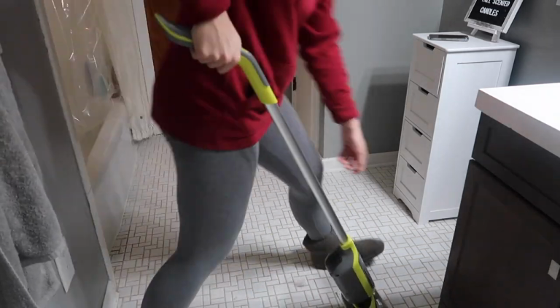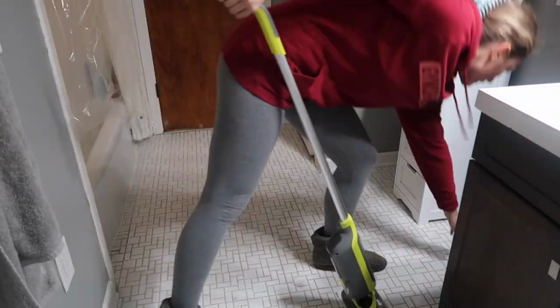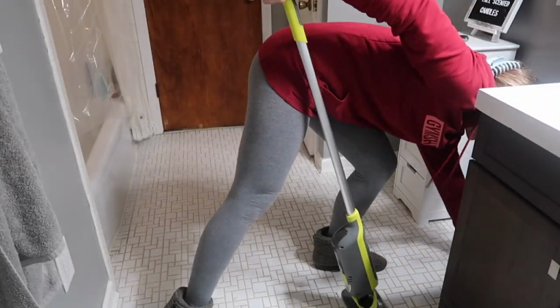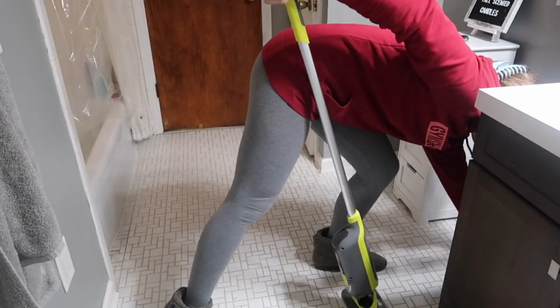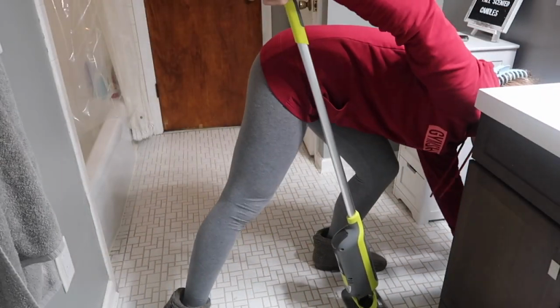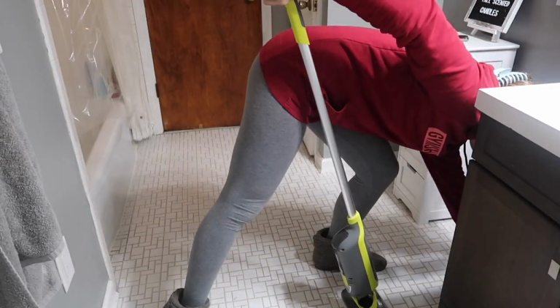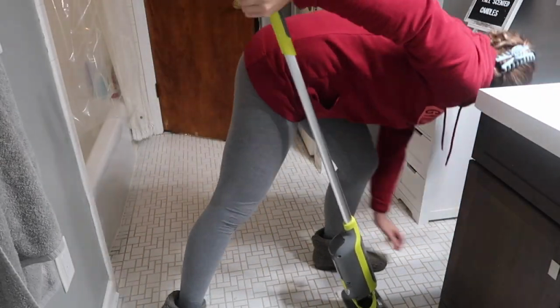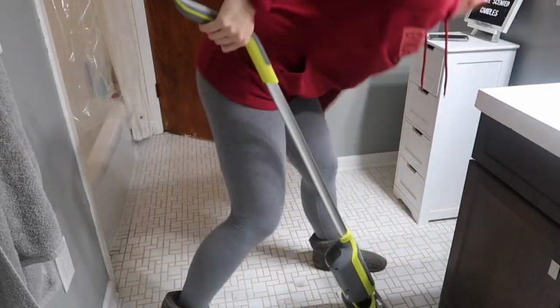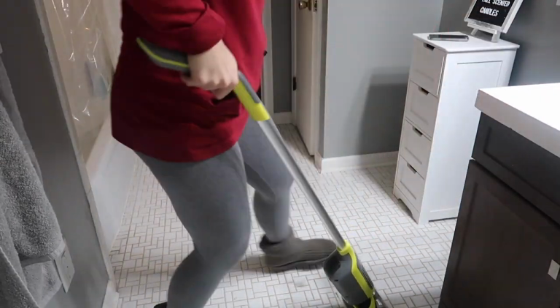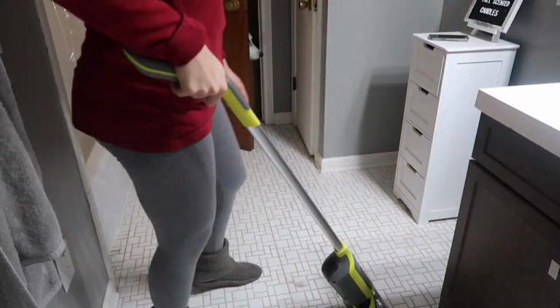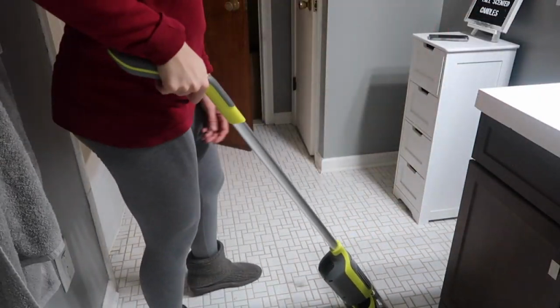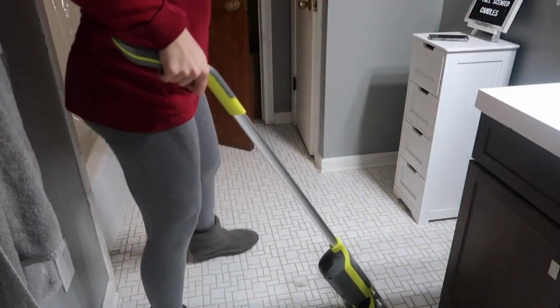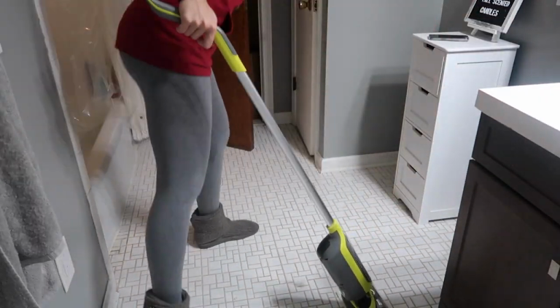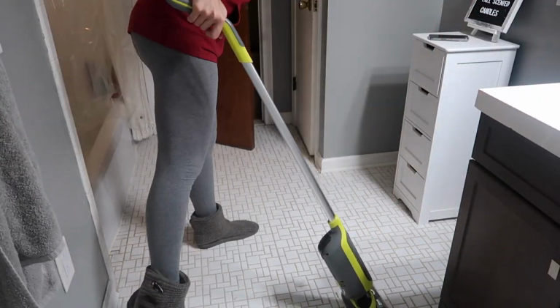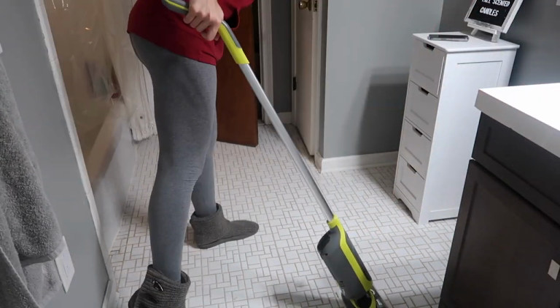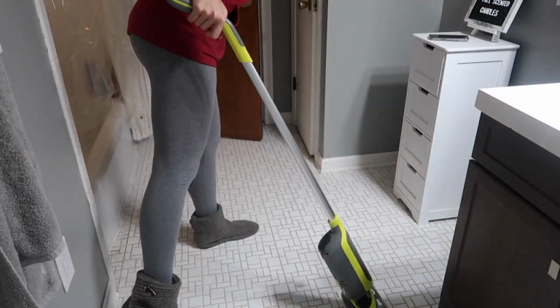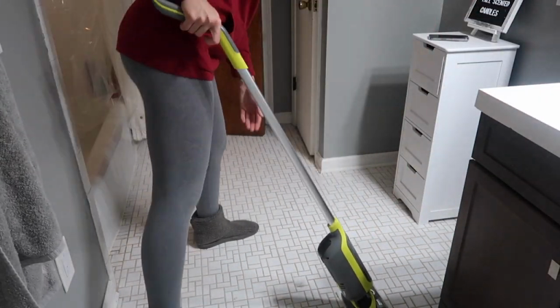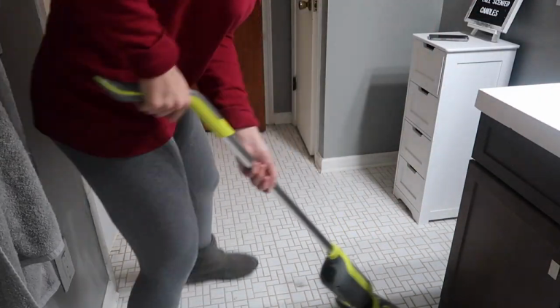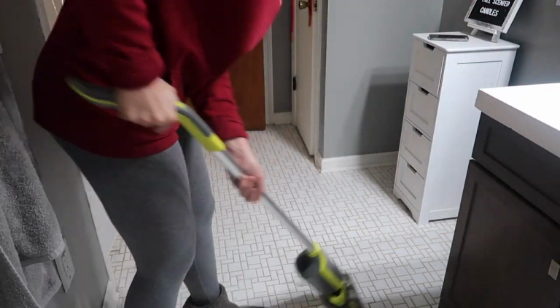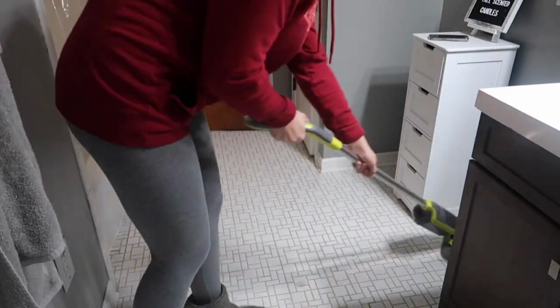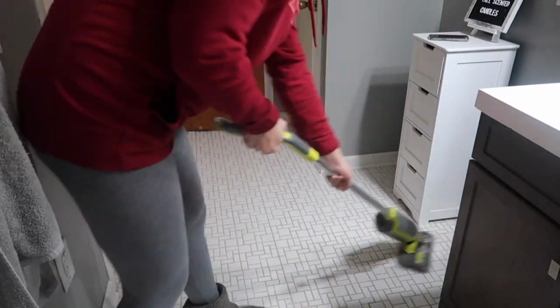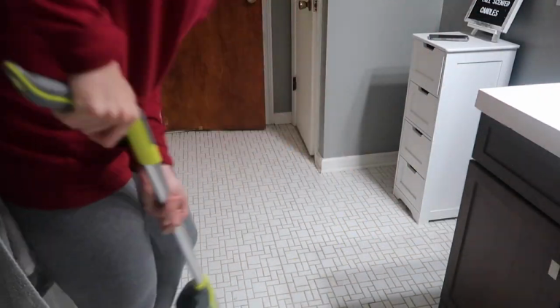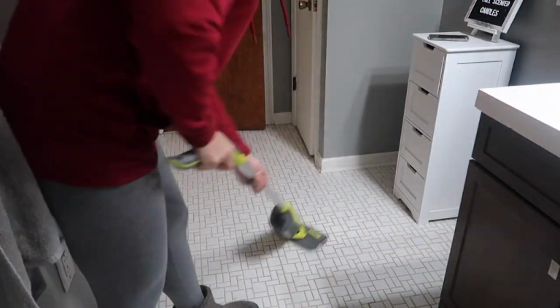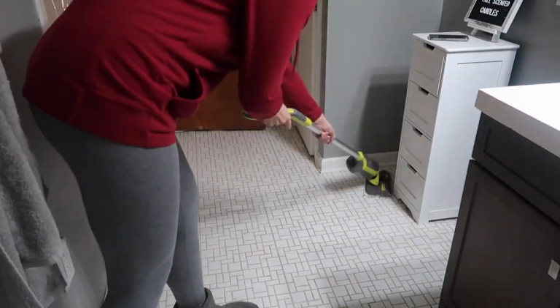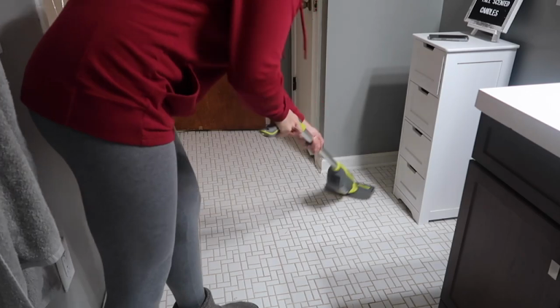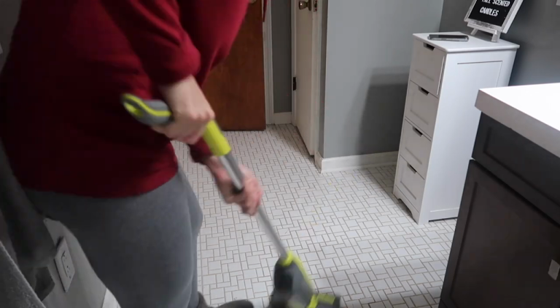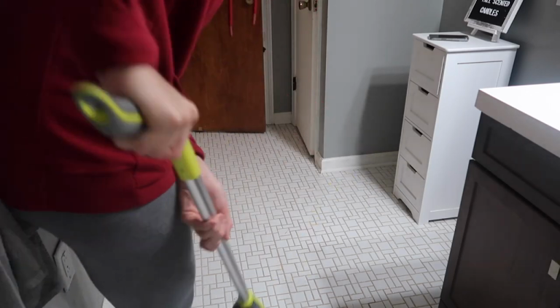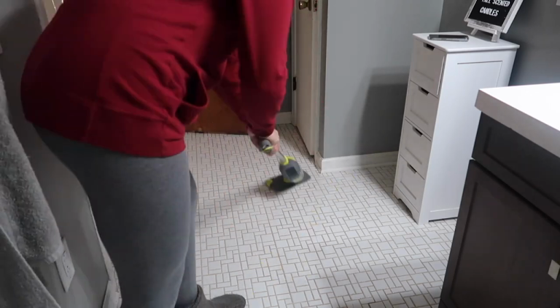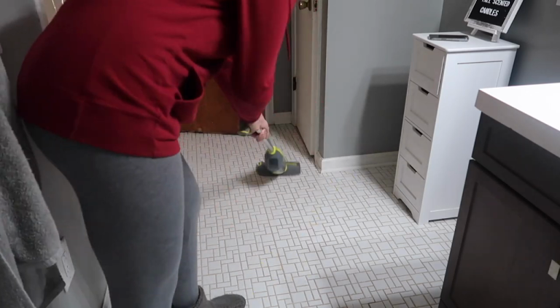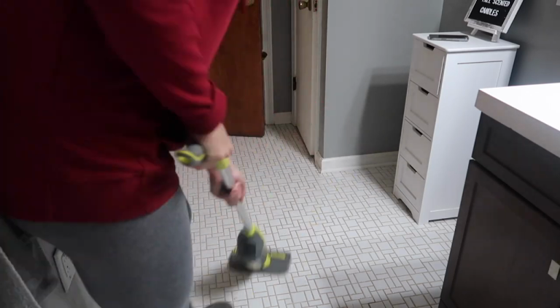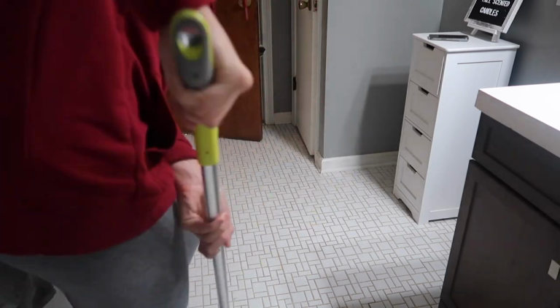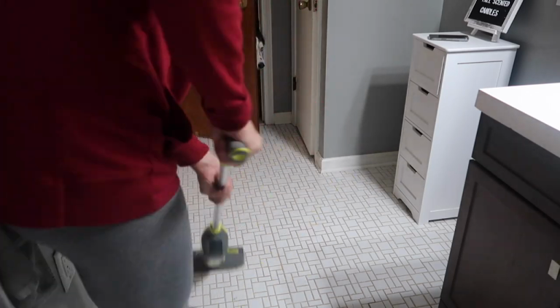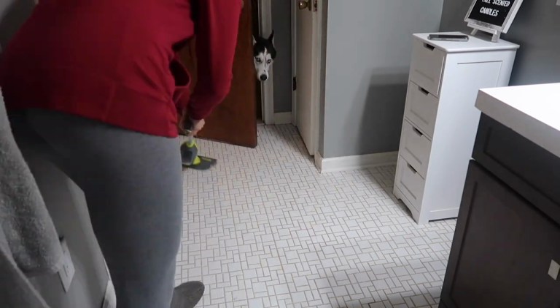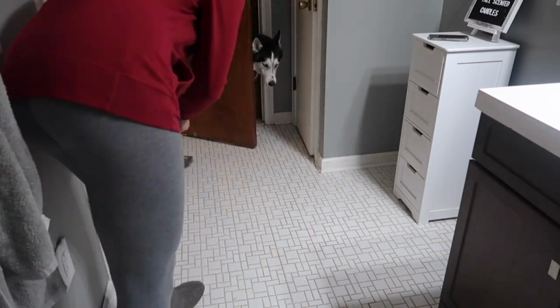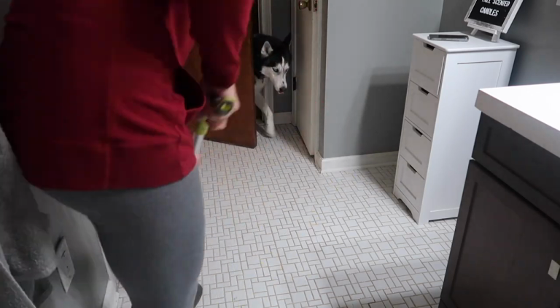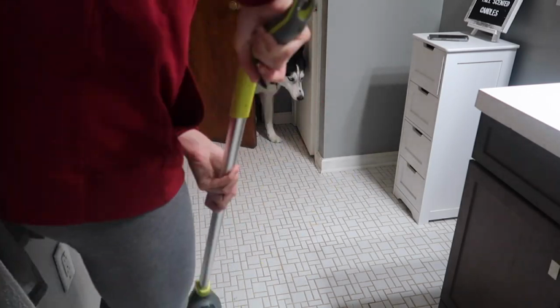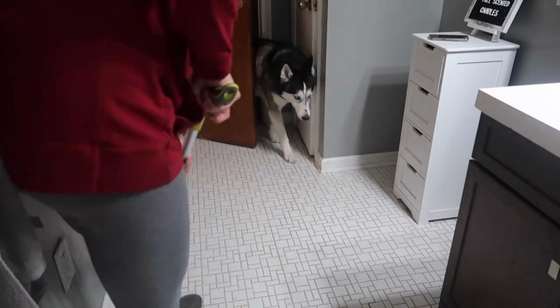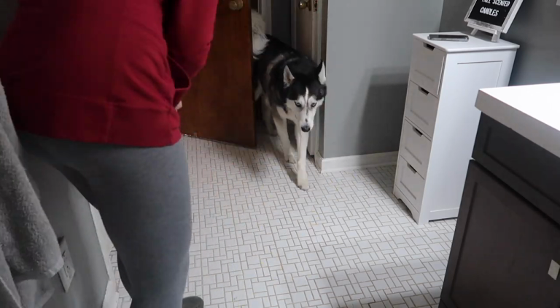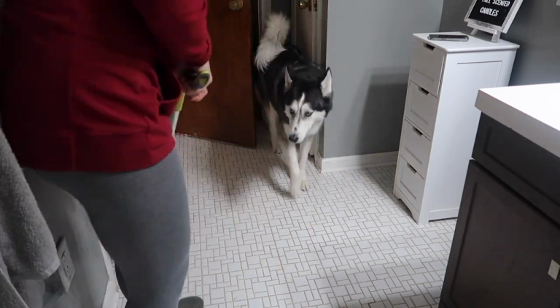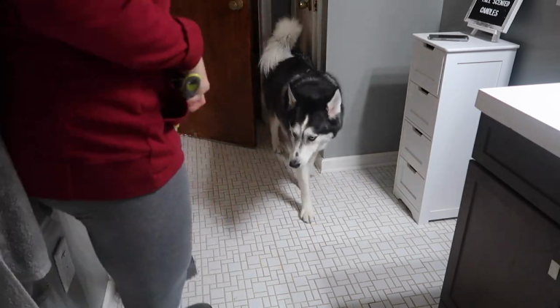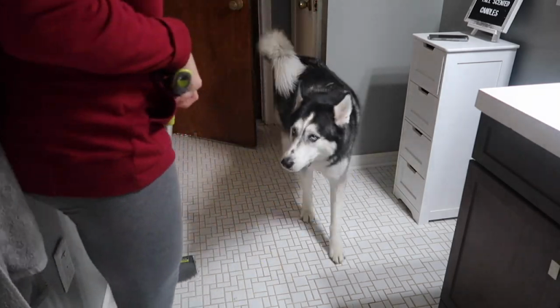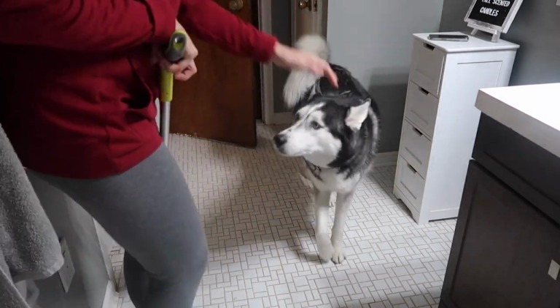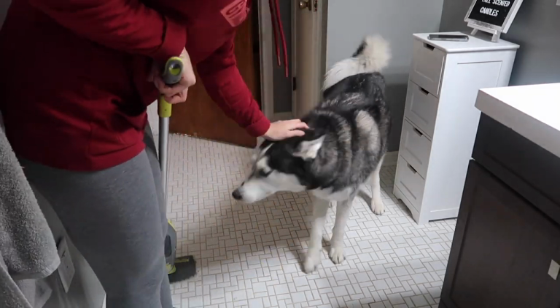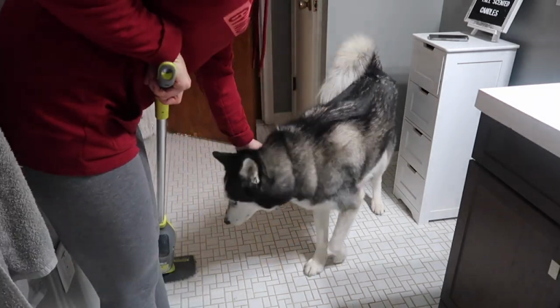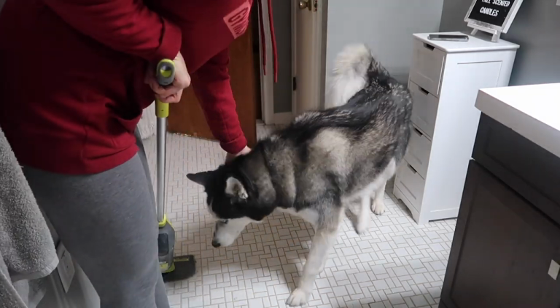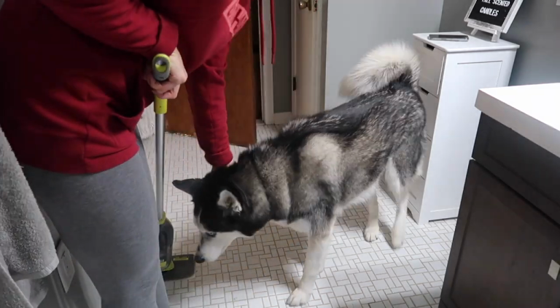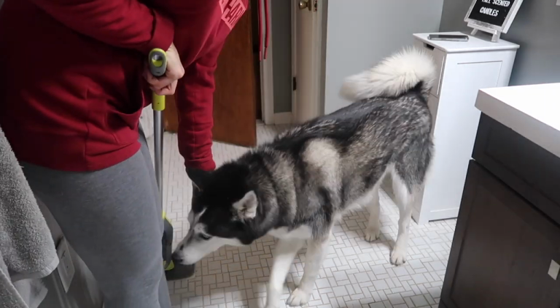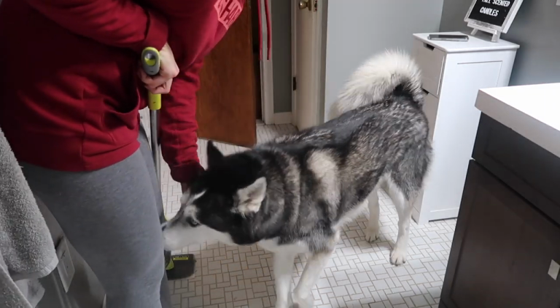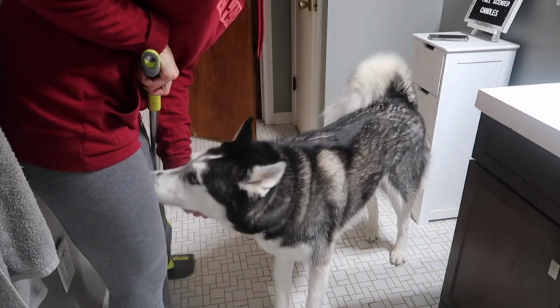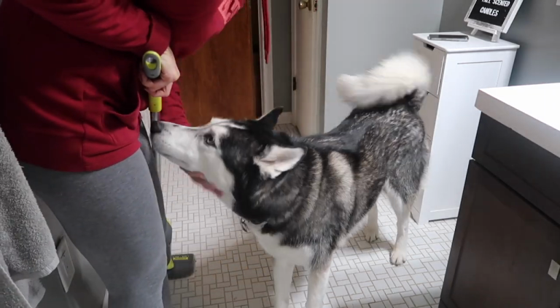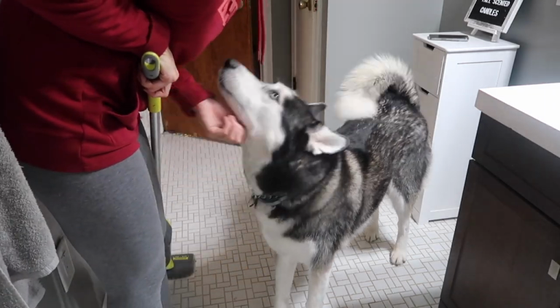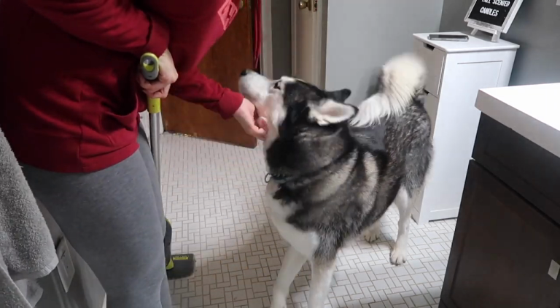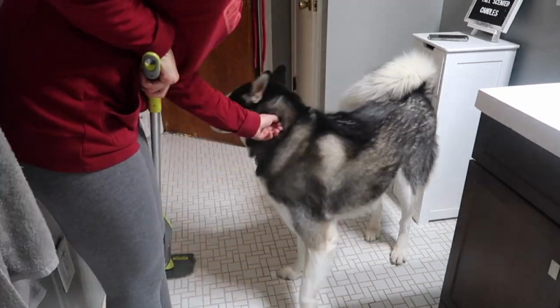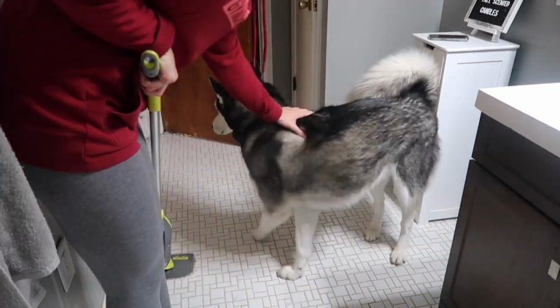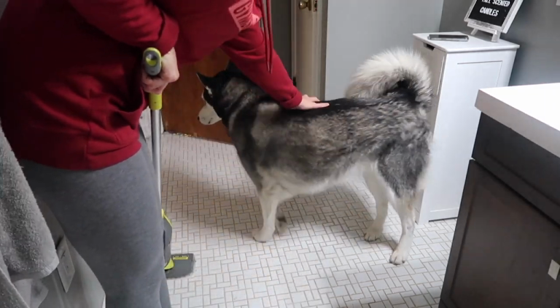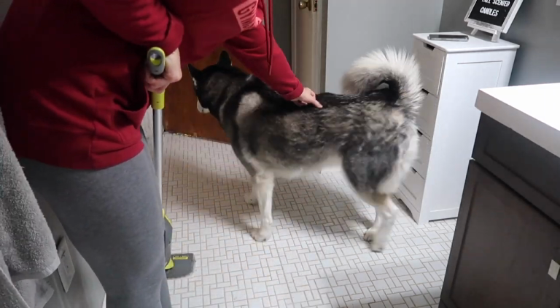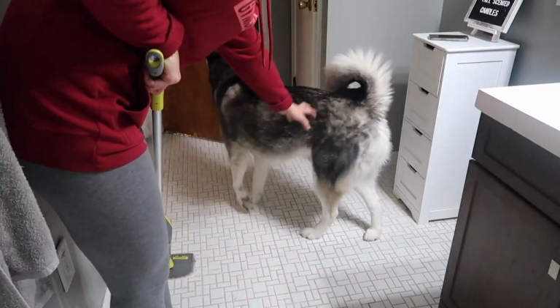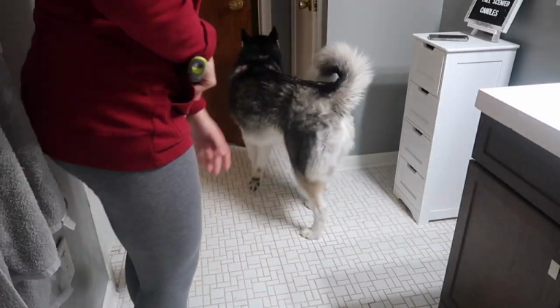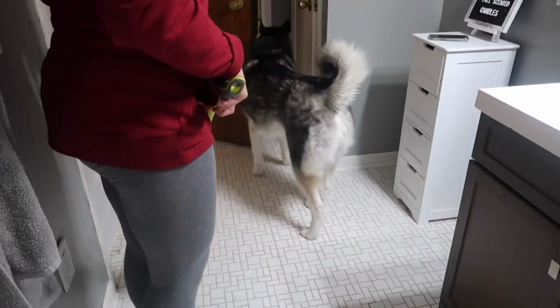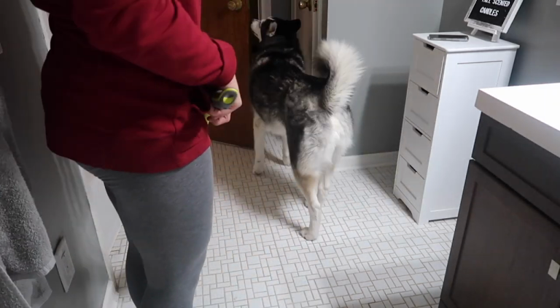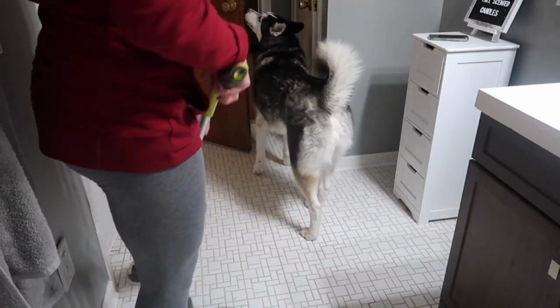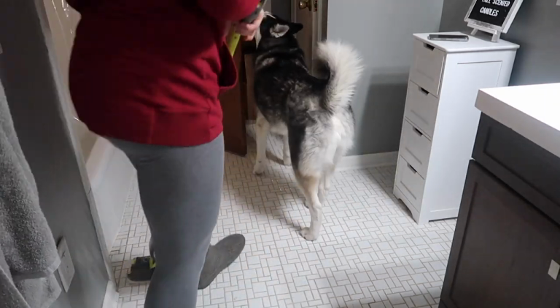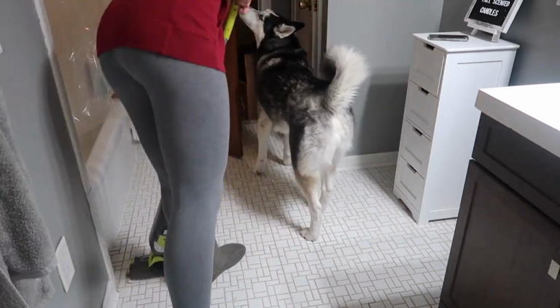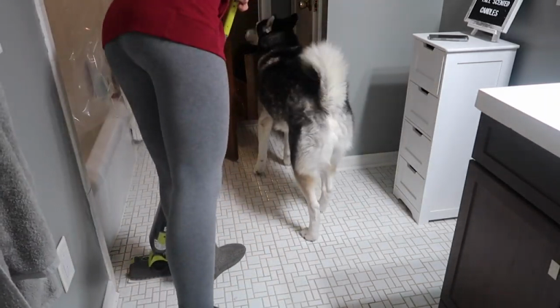And it wouldn't be one of my videos if Dookie didn't come in and interrupt, but he's such a cute interruption so I don't mind.